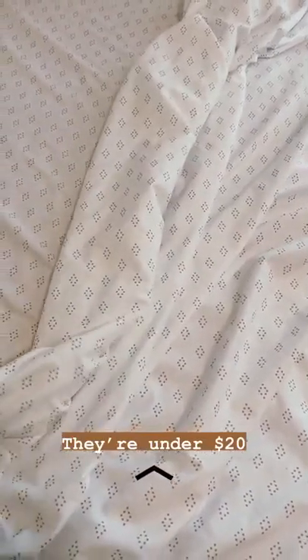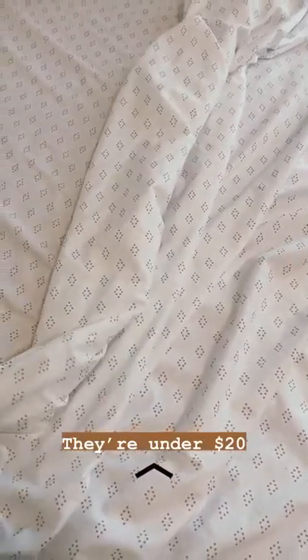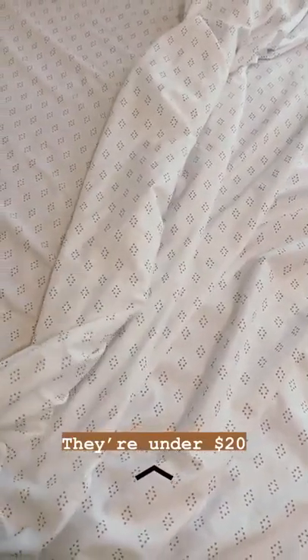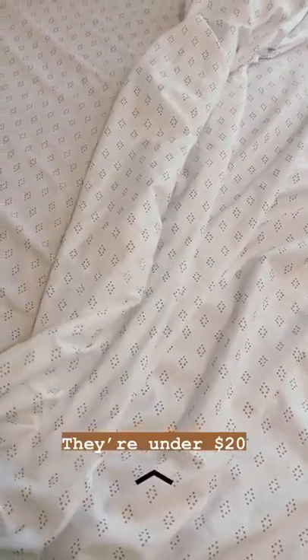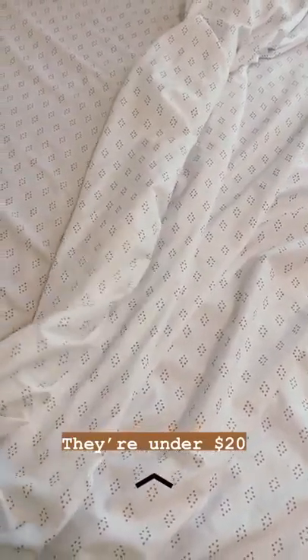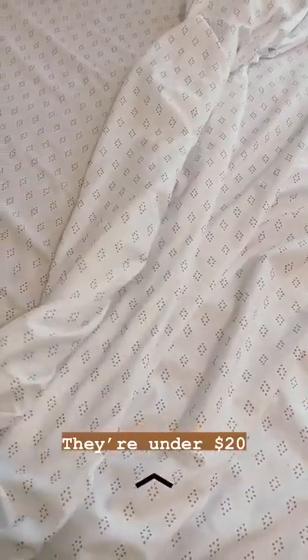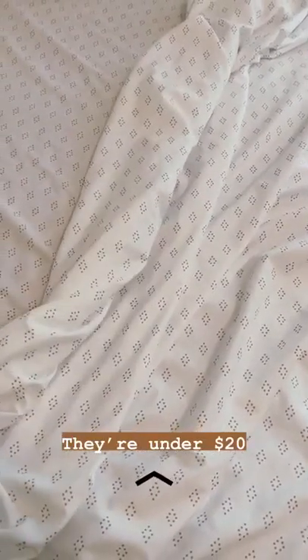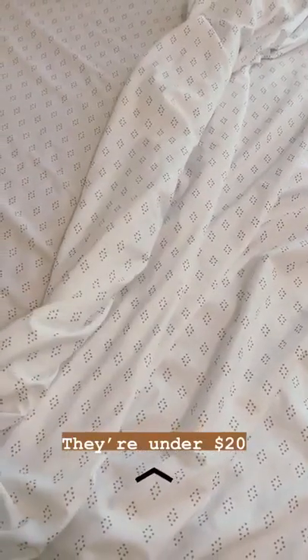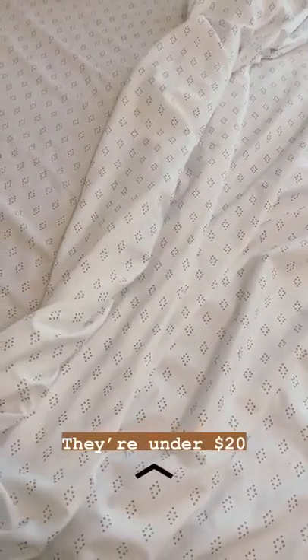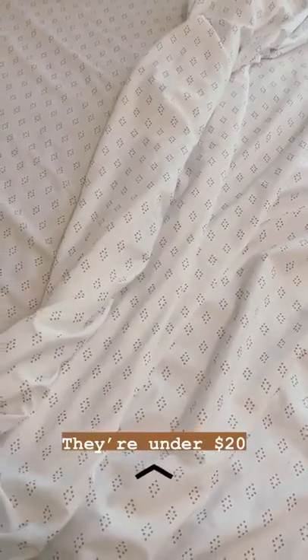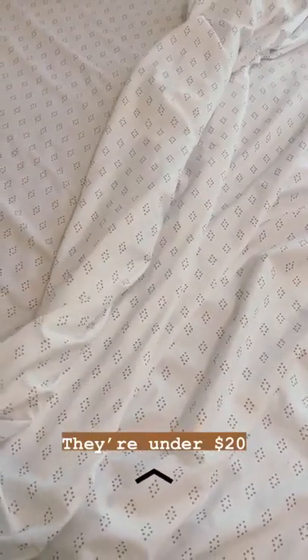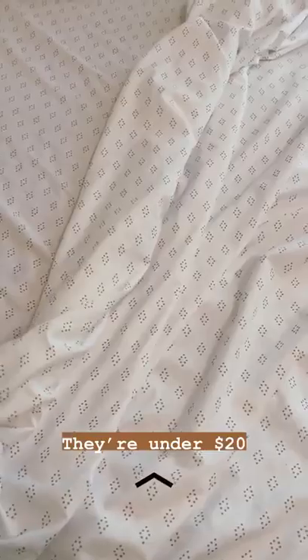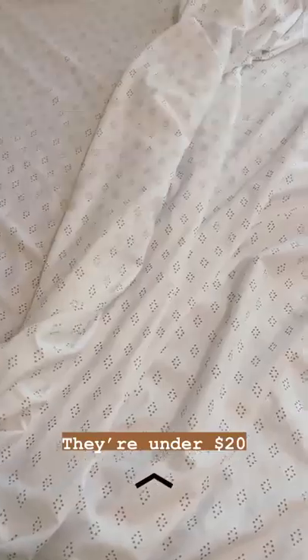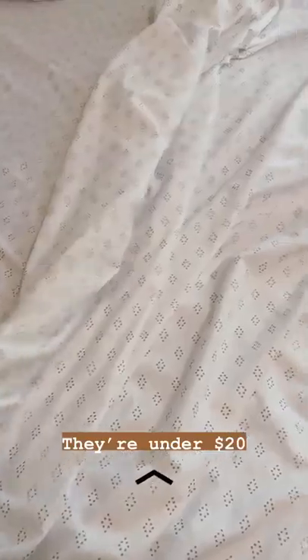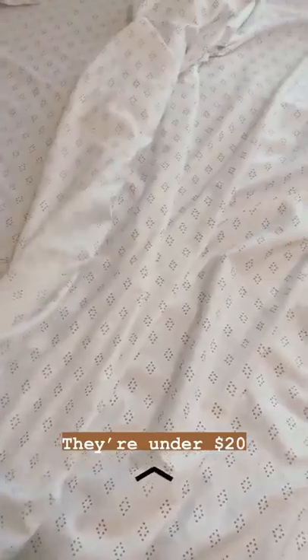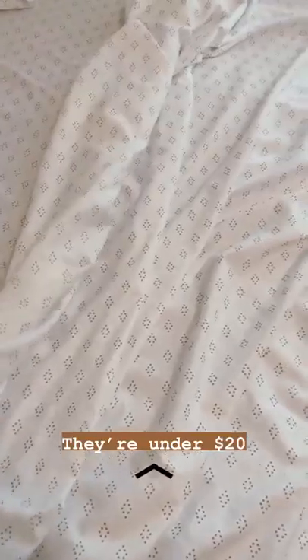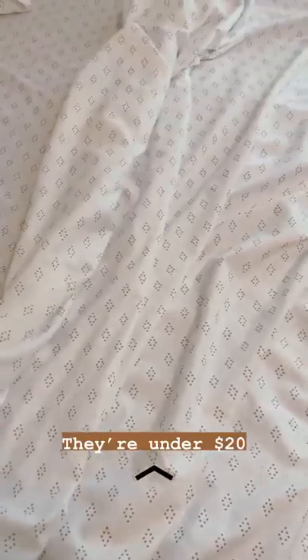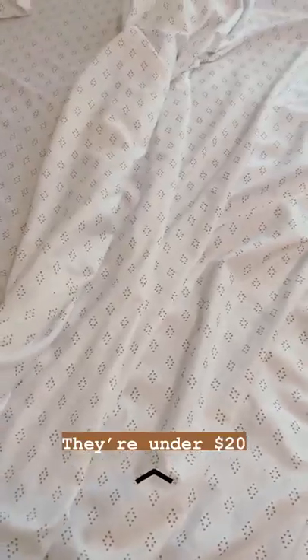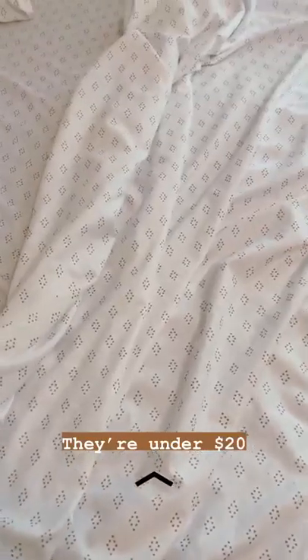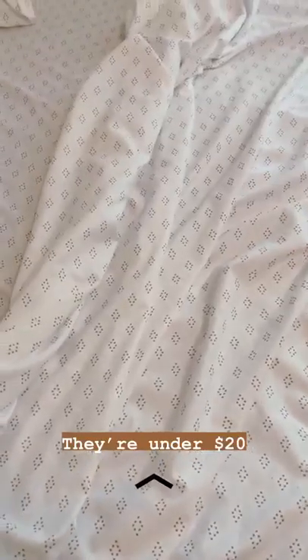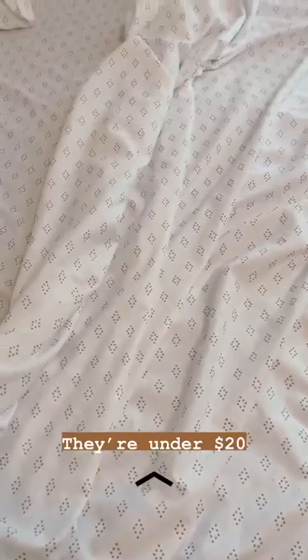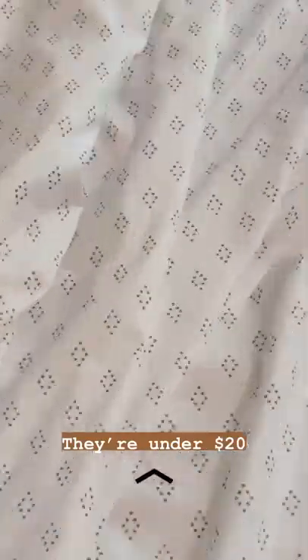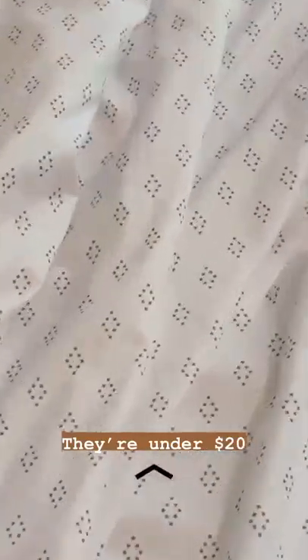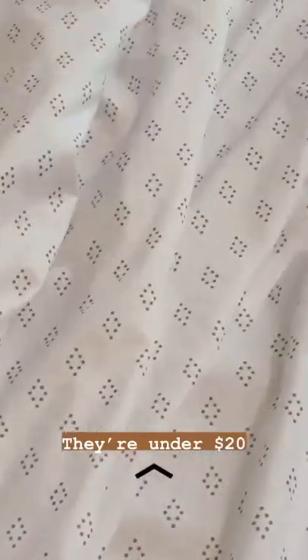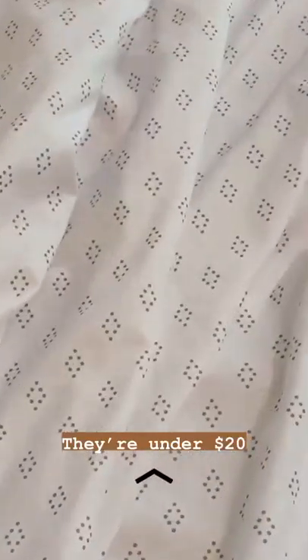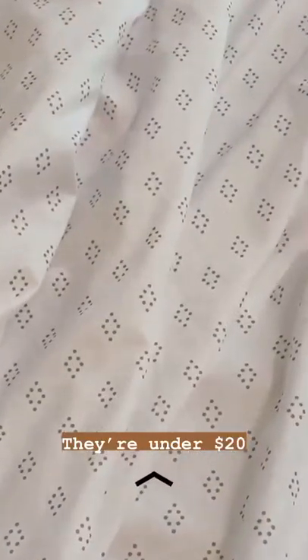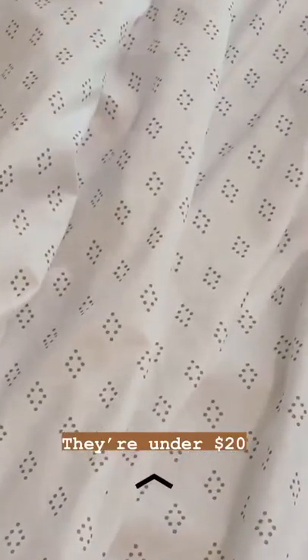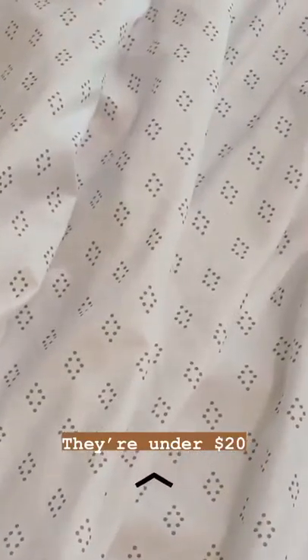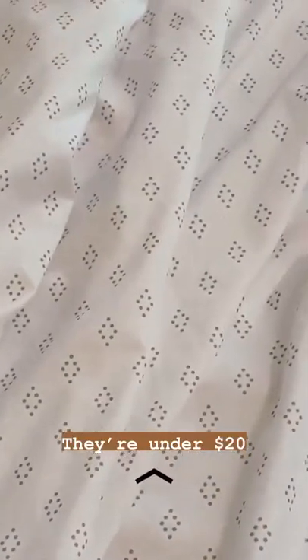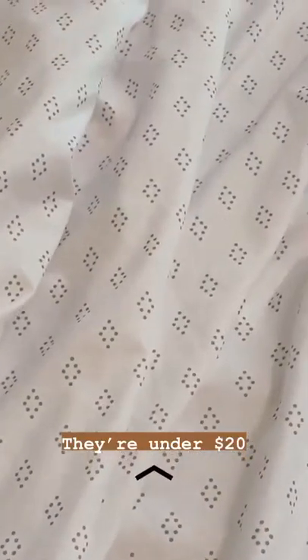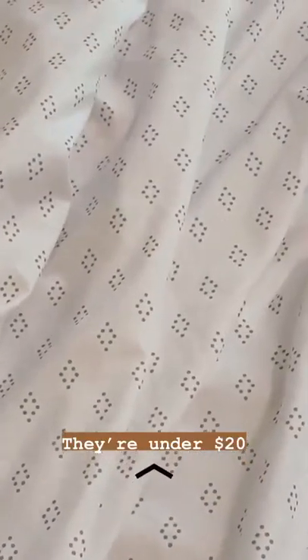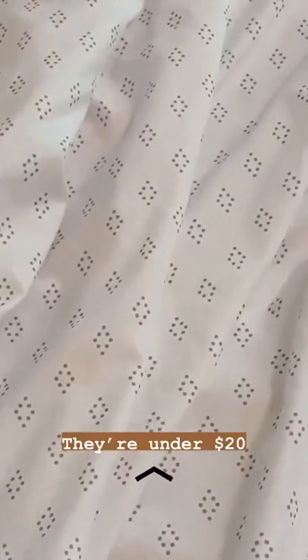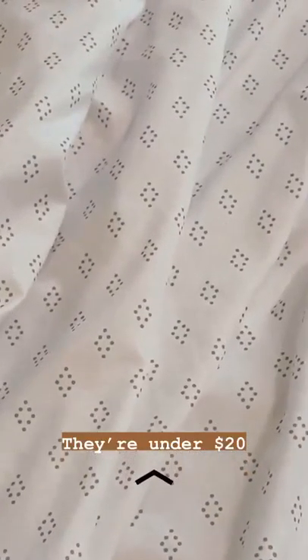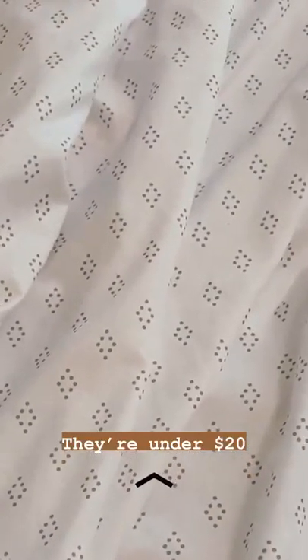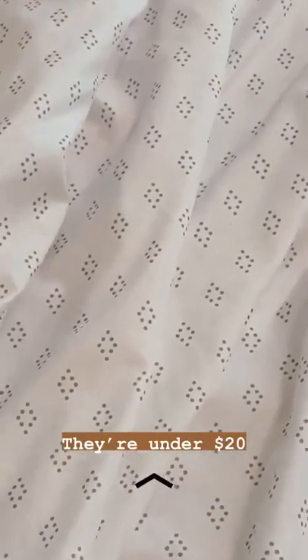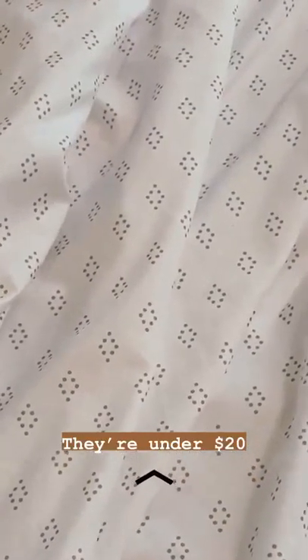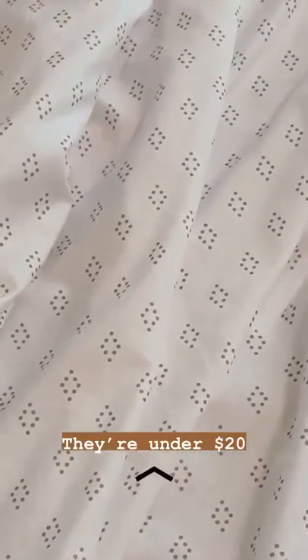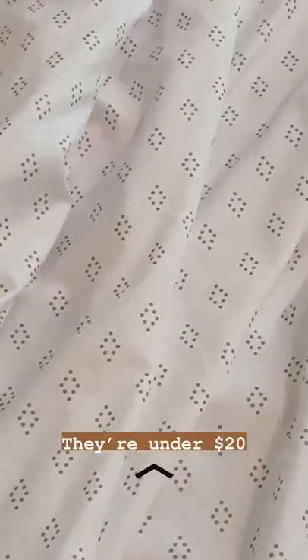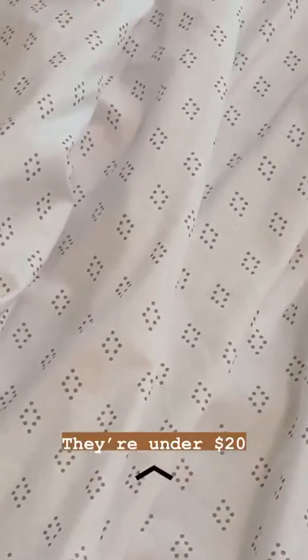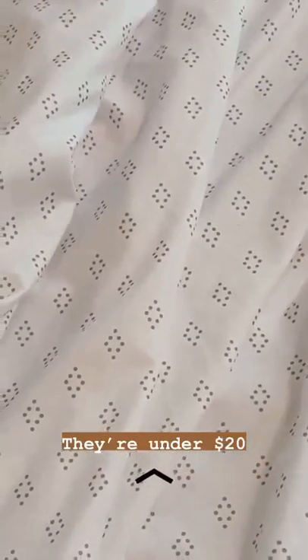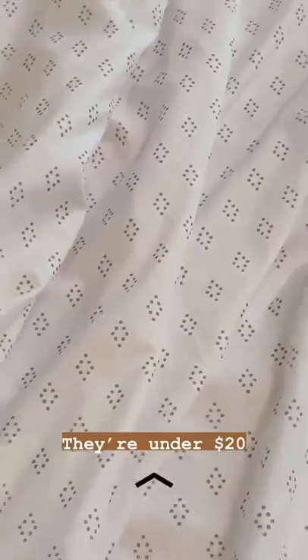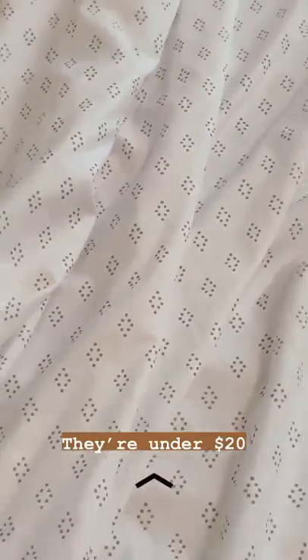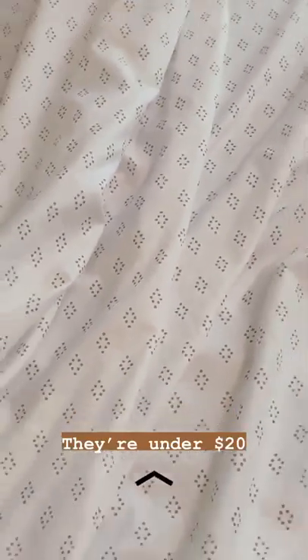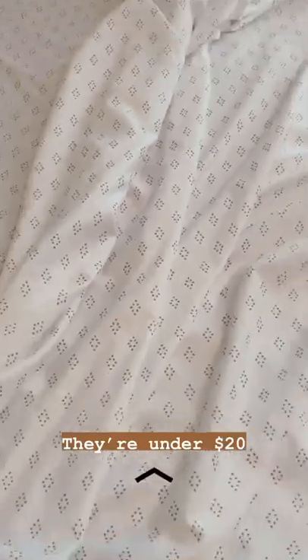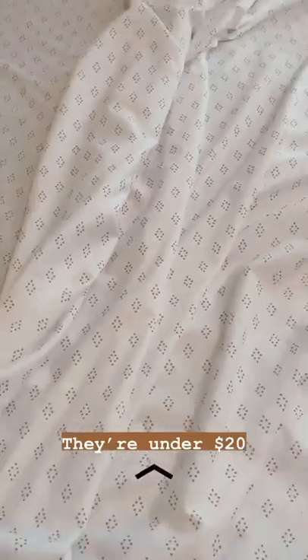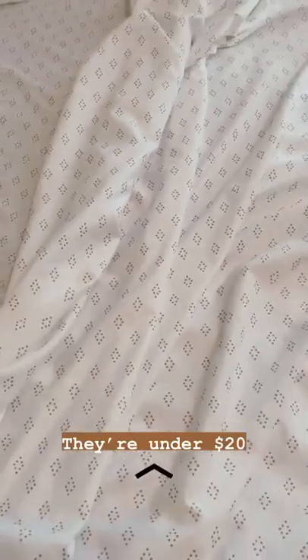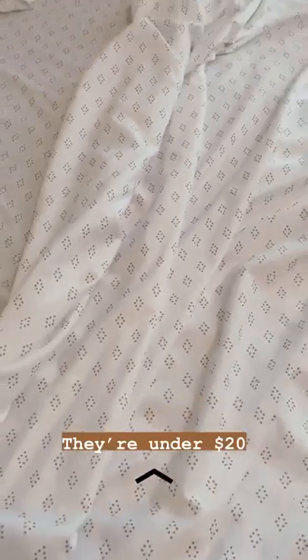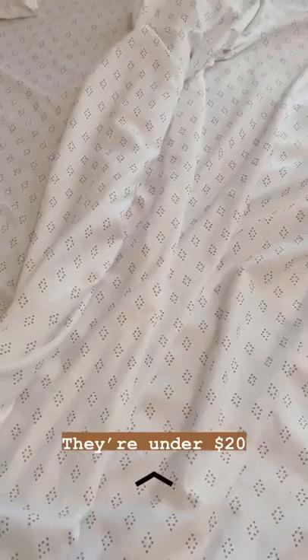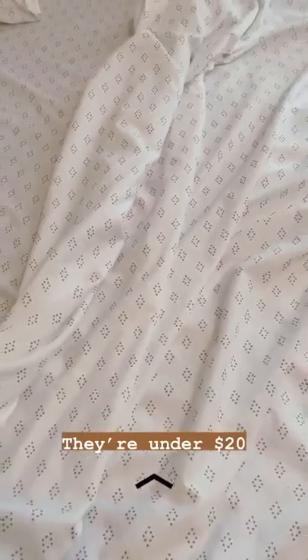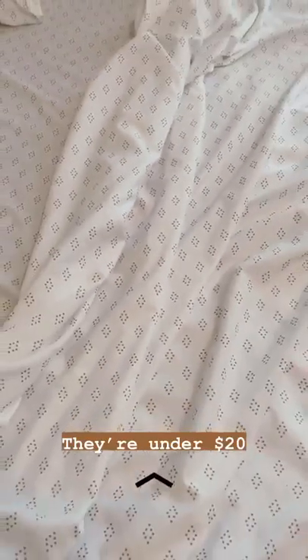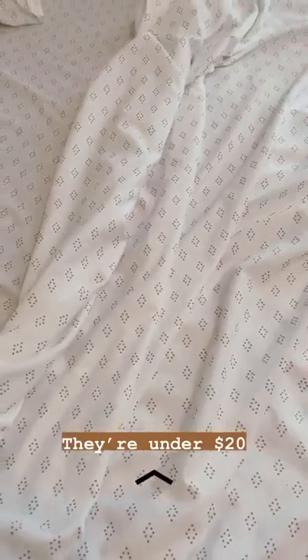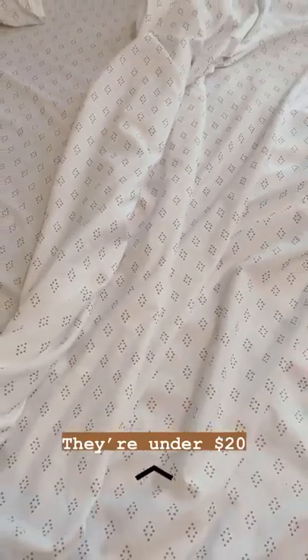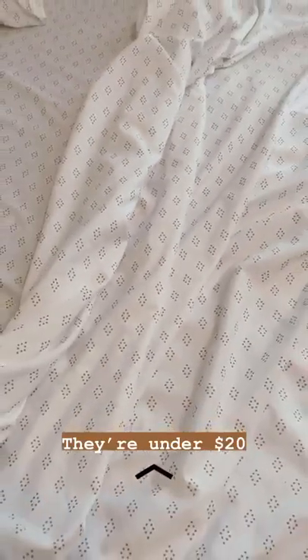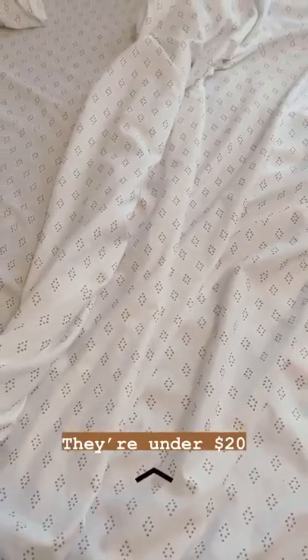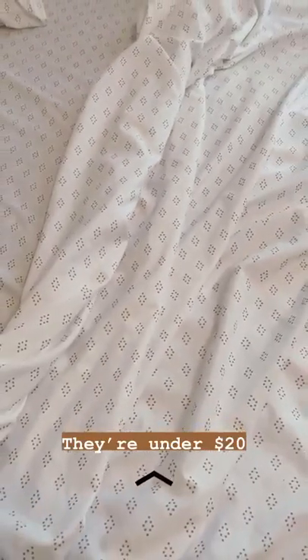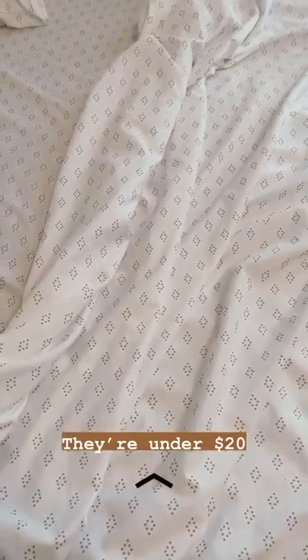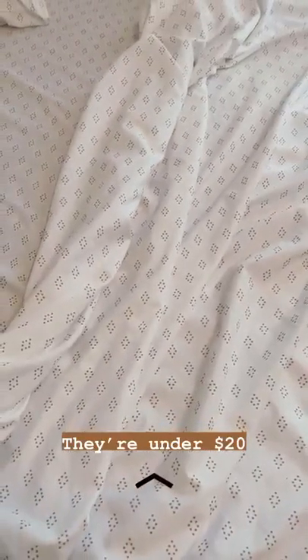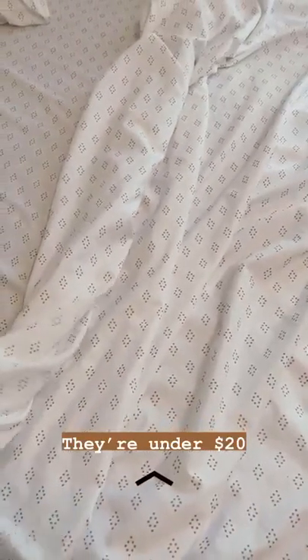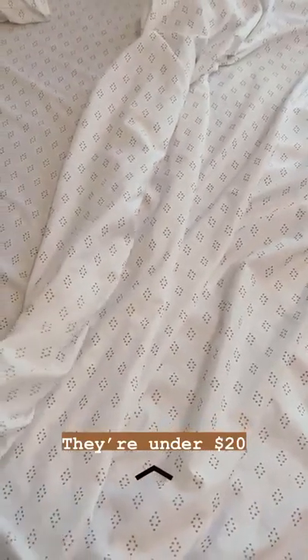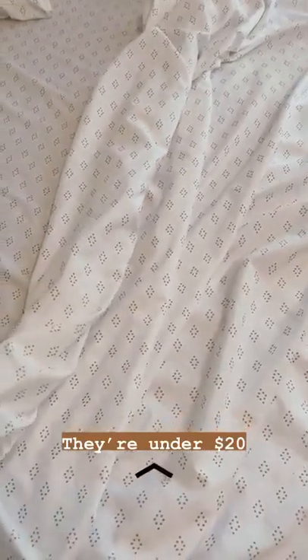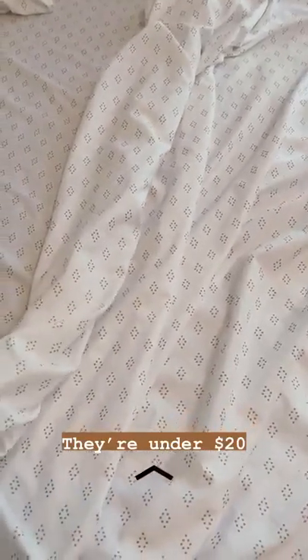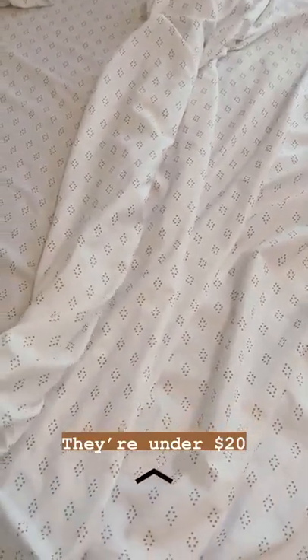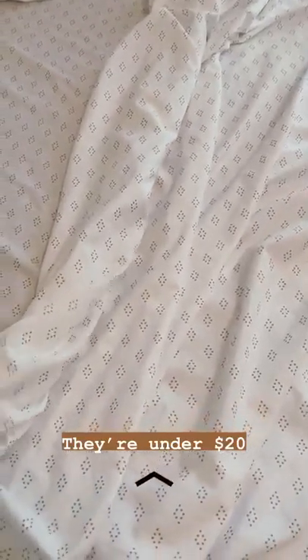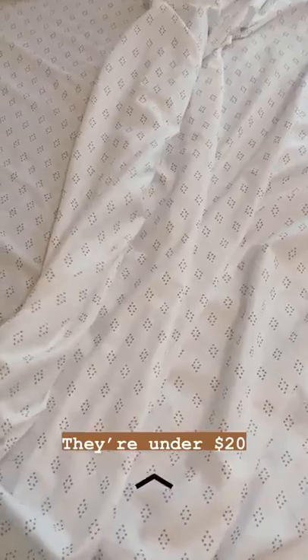I decided to get this taupe diamond pattern because it brings out a lot of the brown in my furniture.